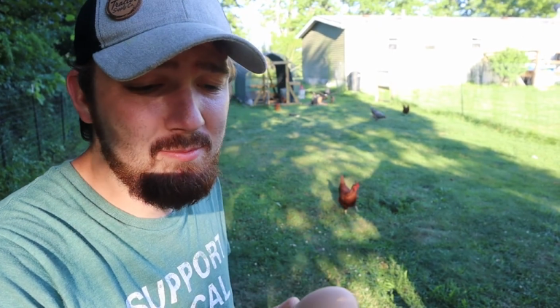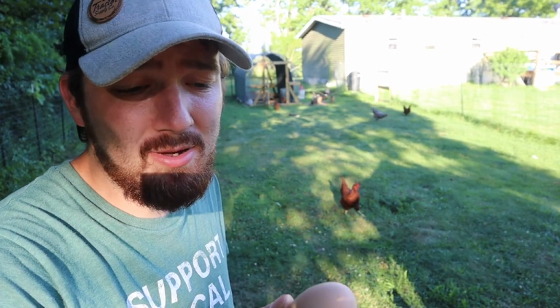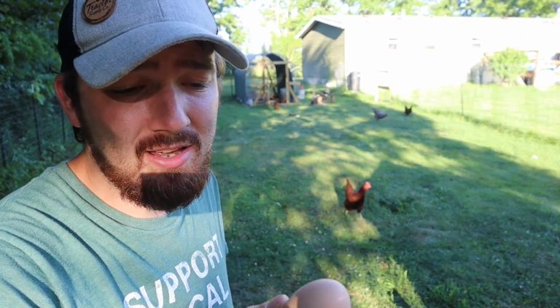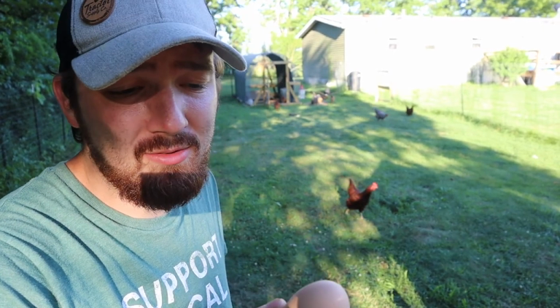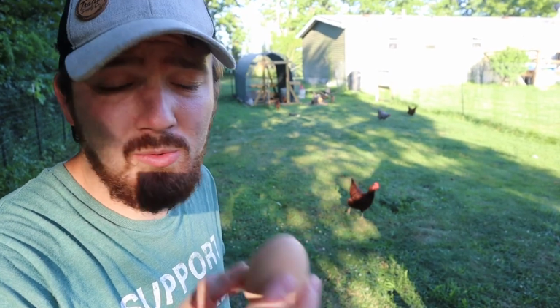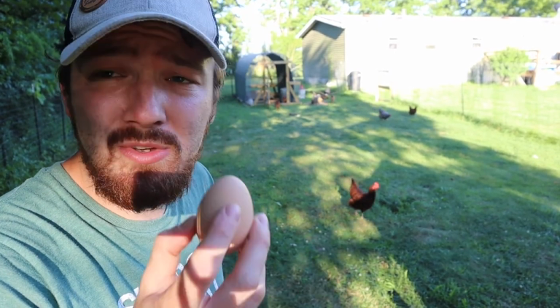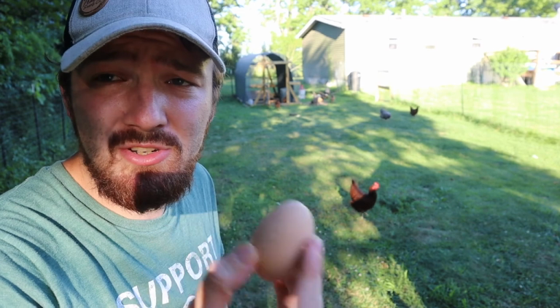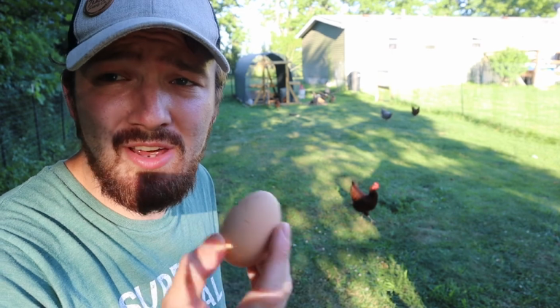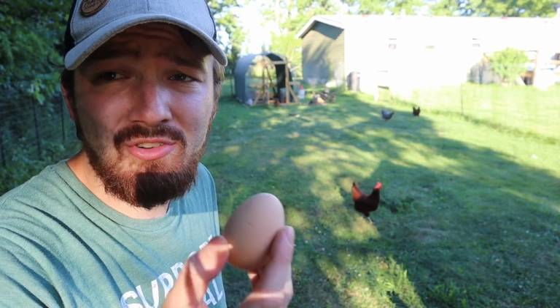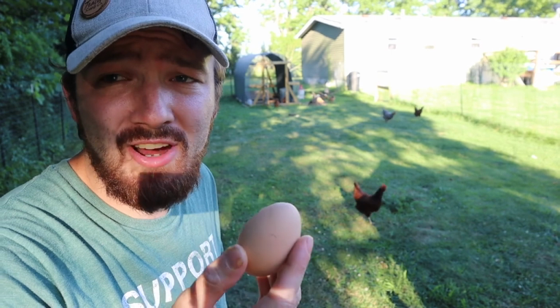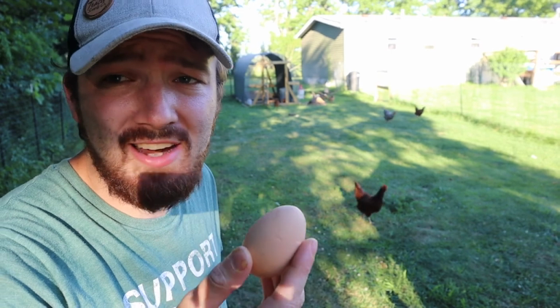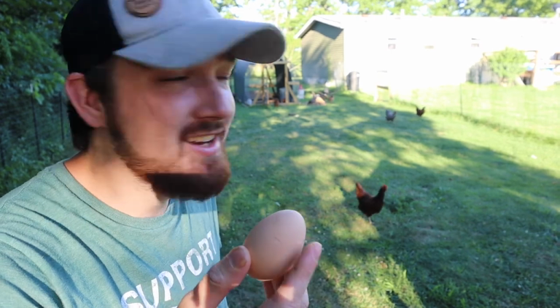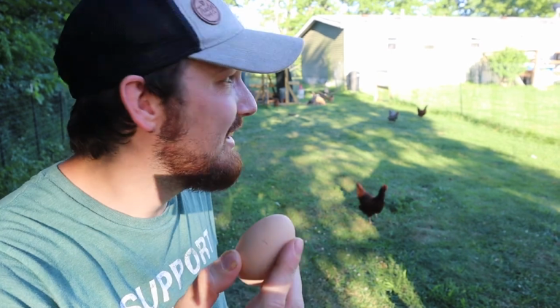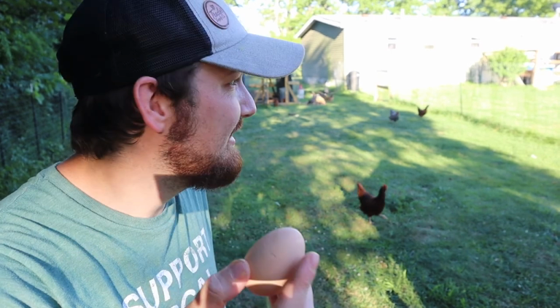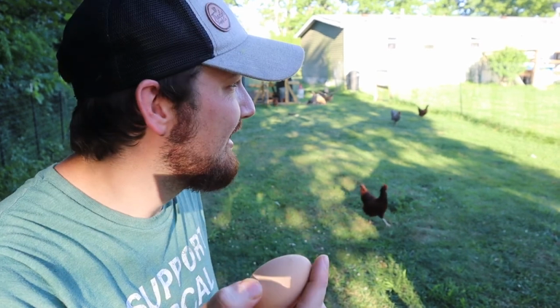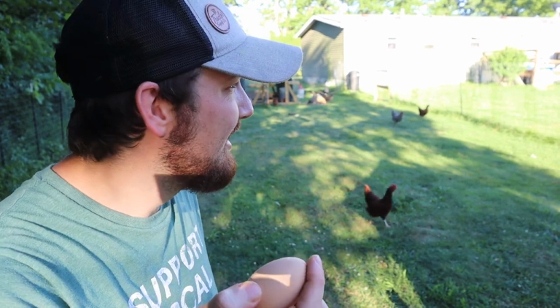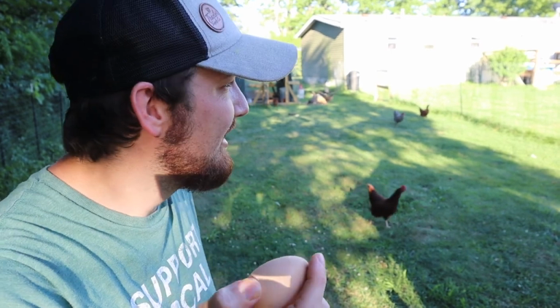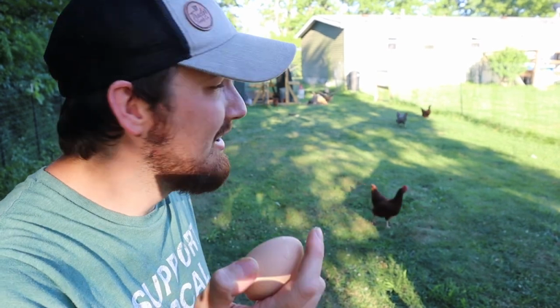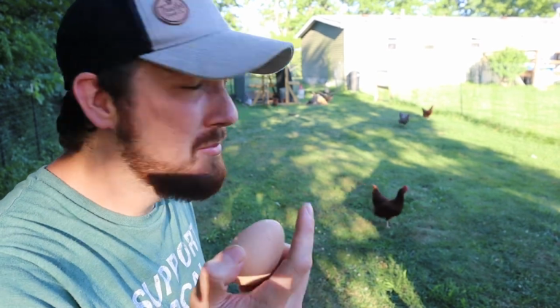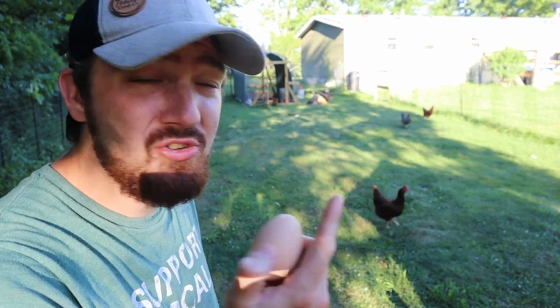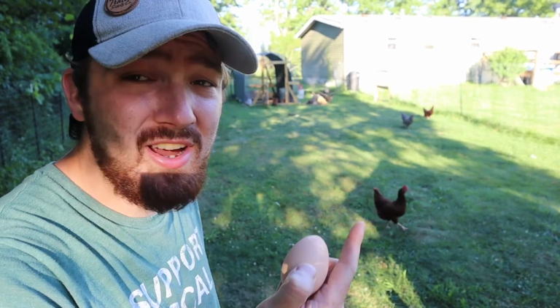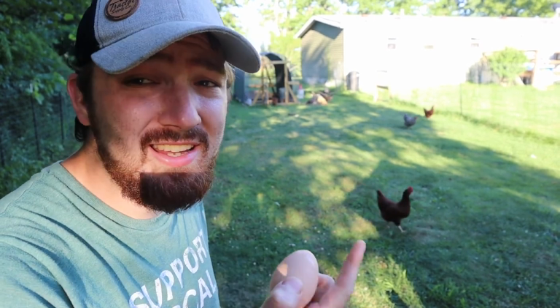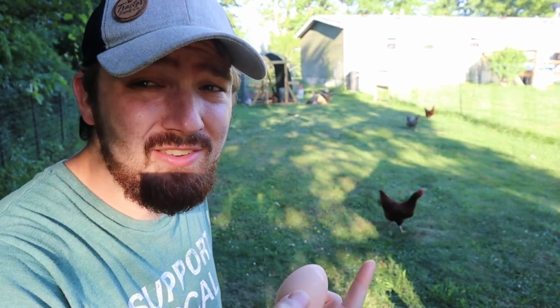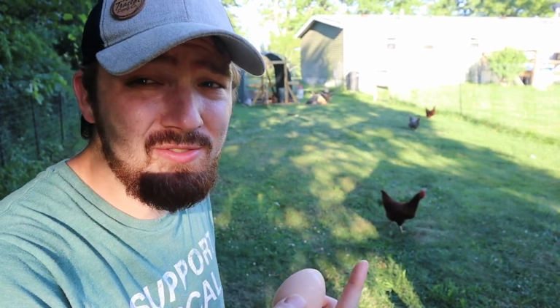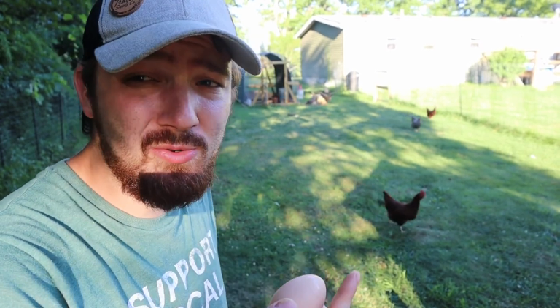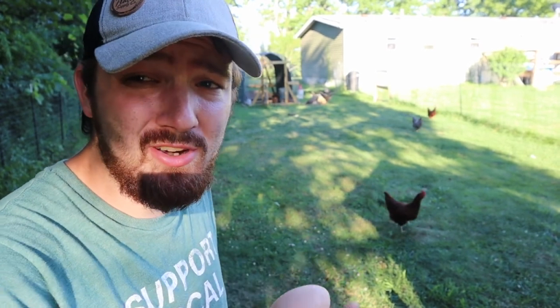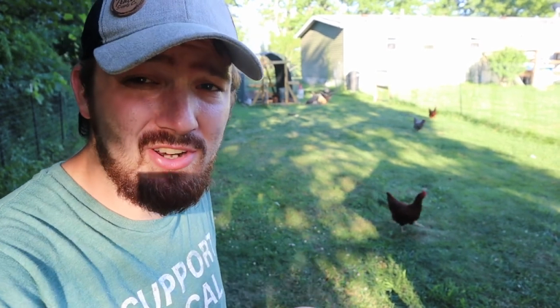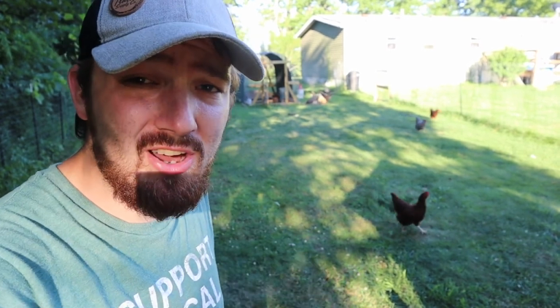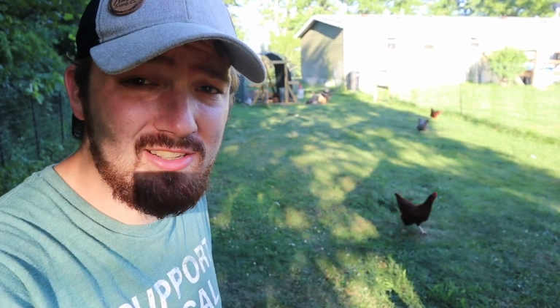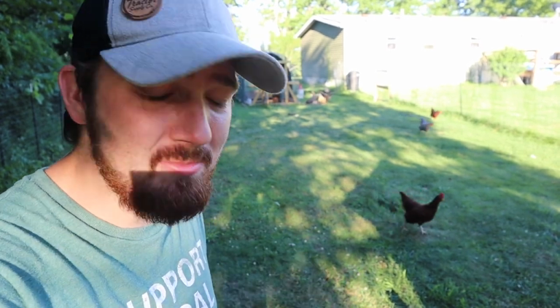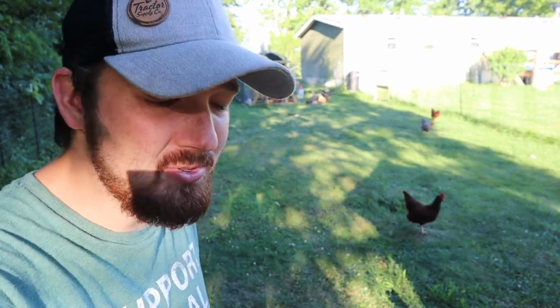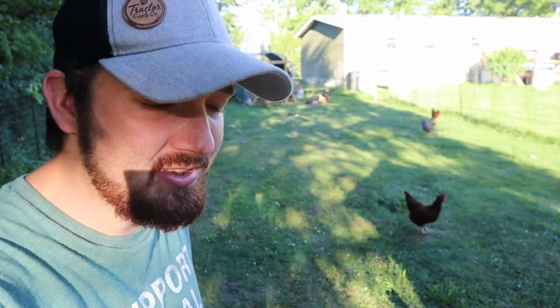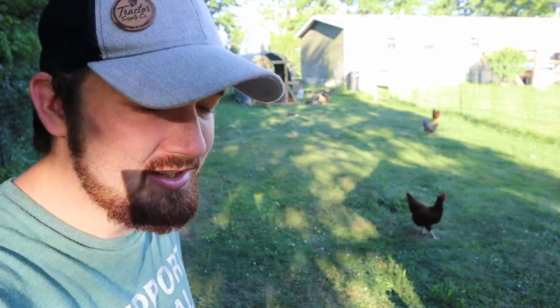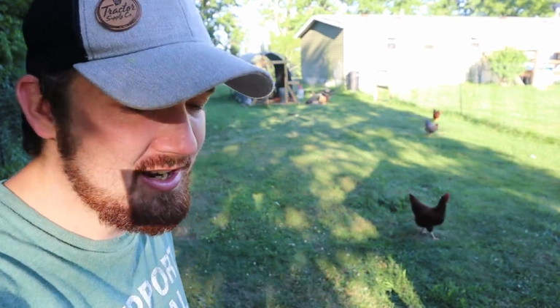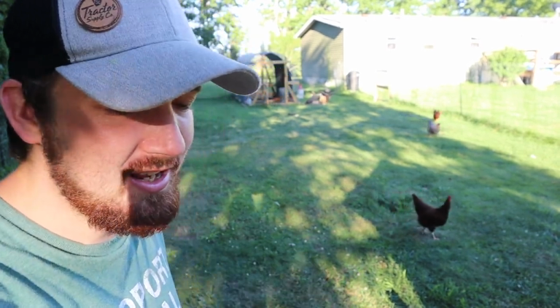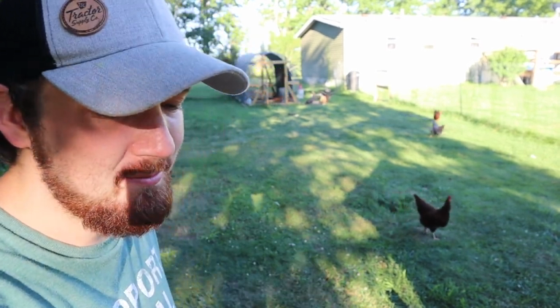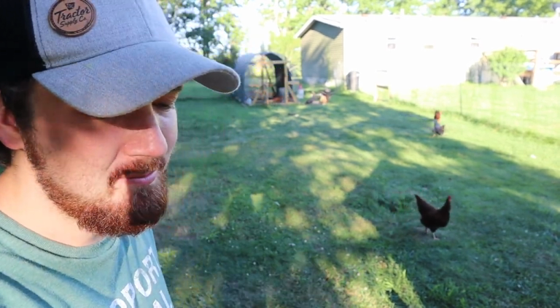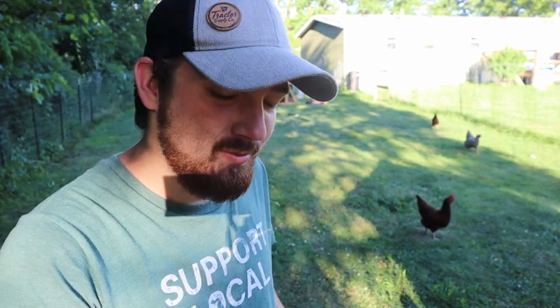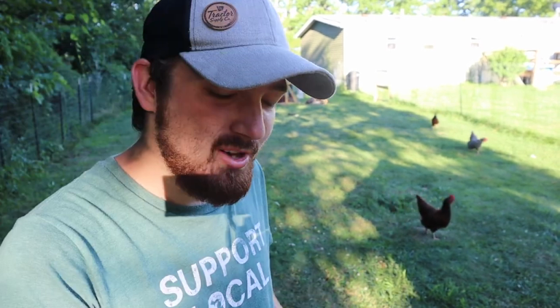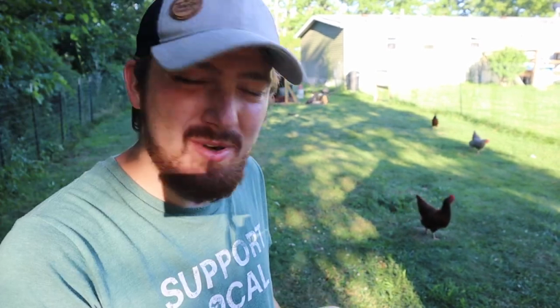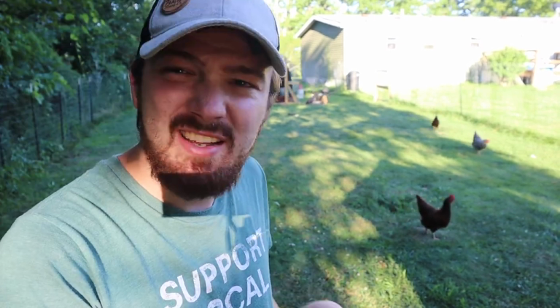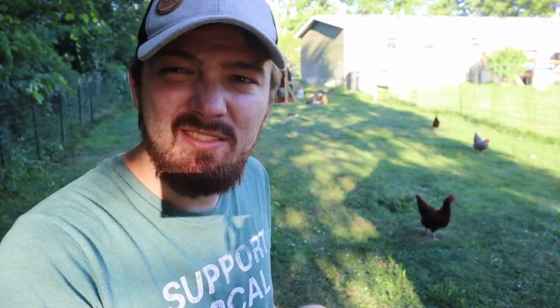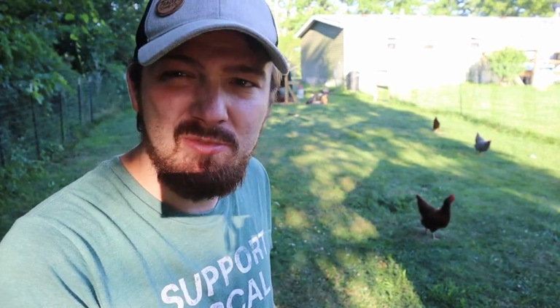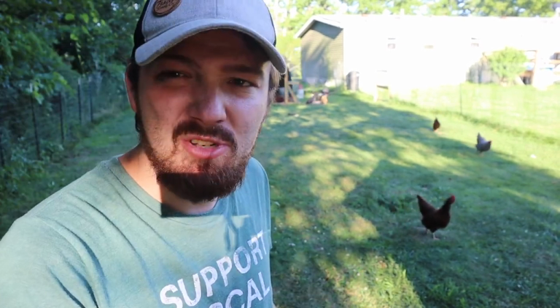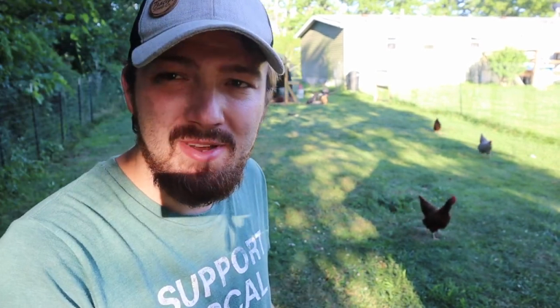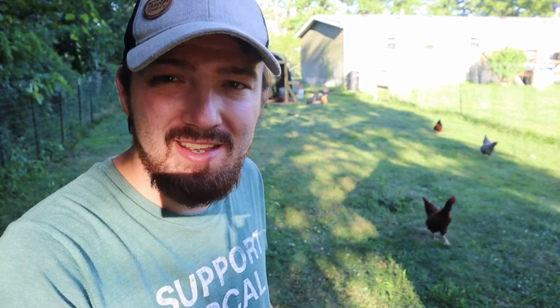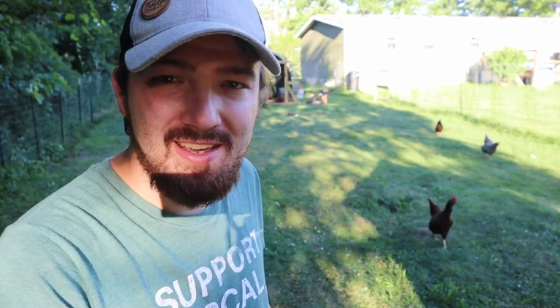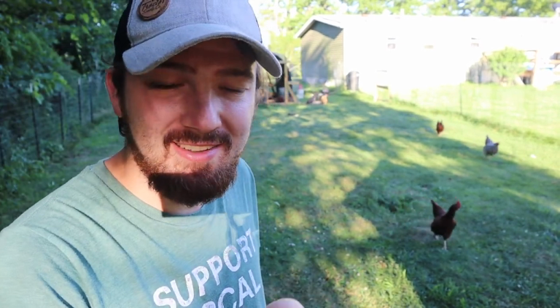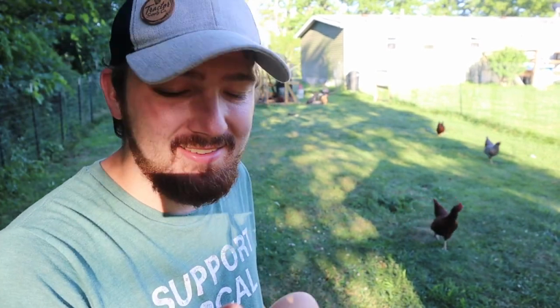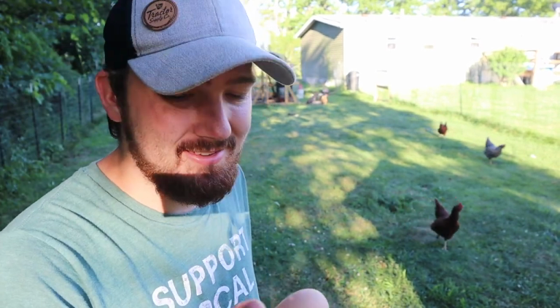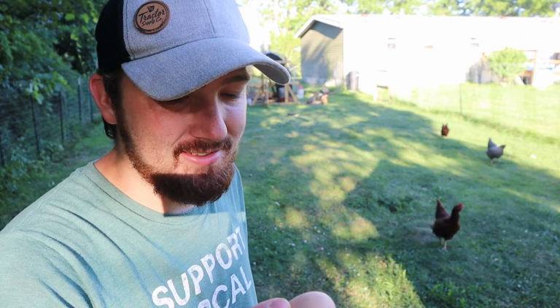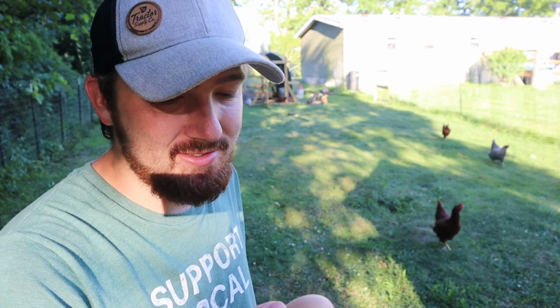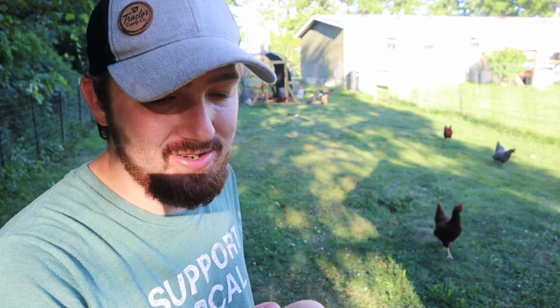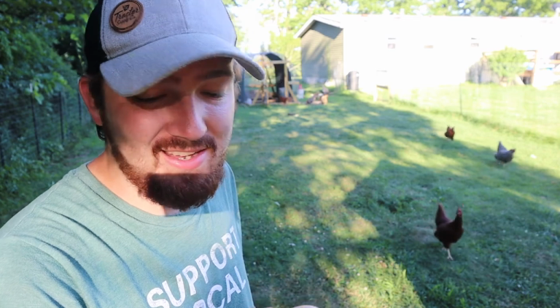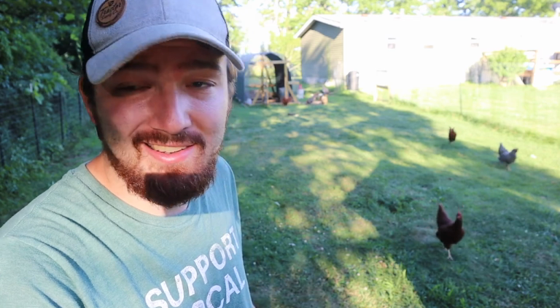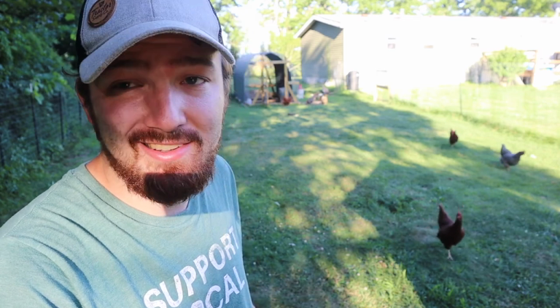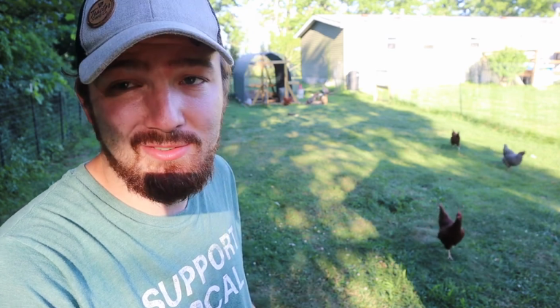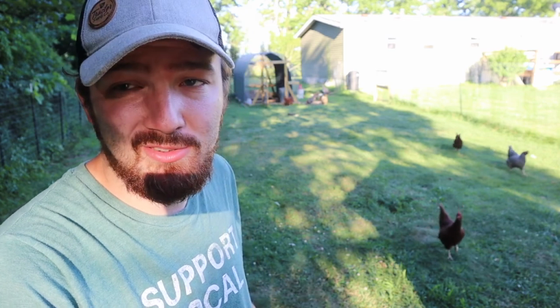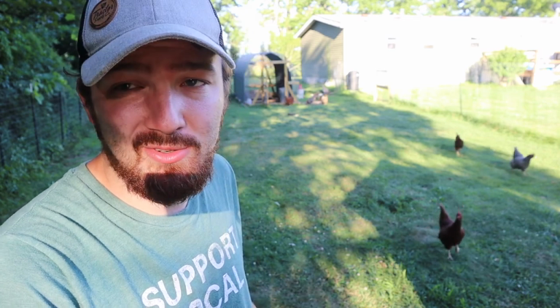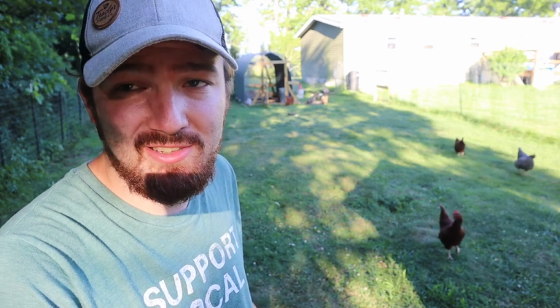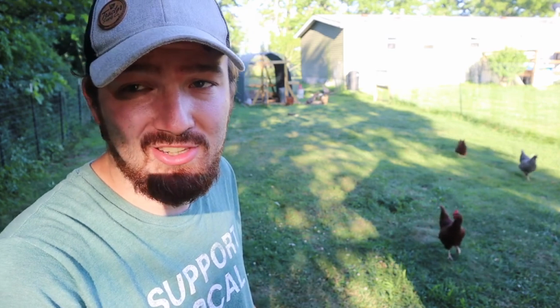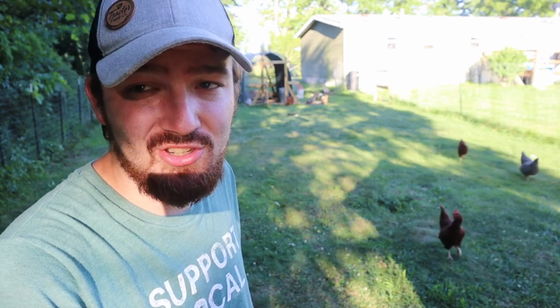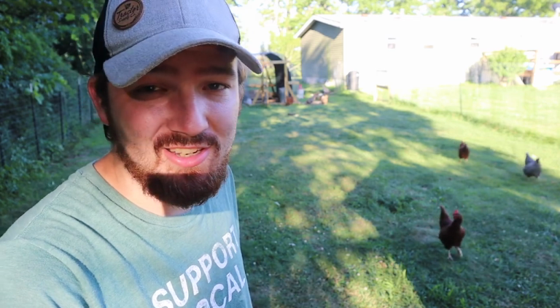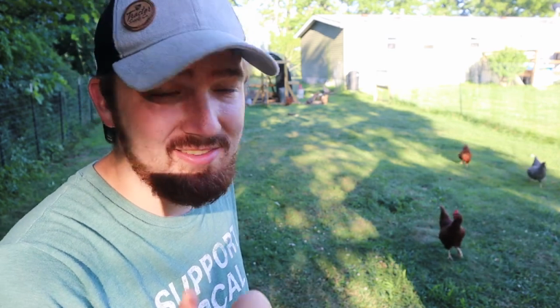When we do have cracked eggs, we try to give them to our dogs most of the time. We don't want to give them too many eggs, so I guess this one goes to the chickens.